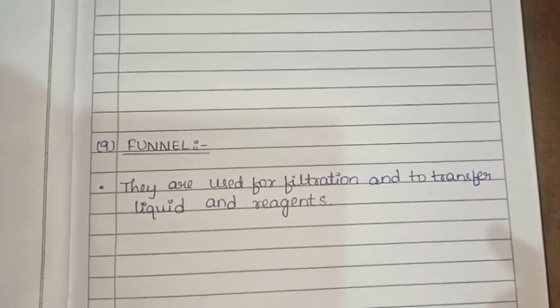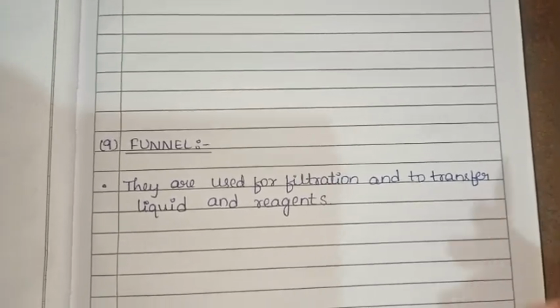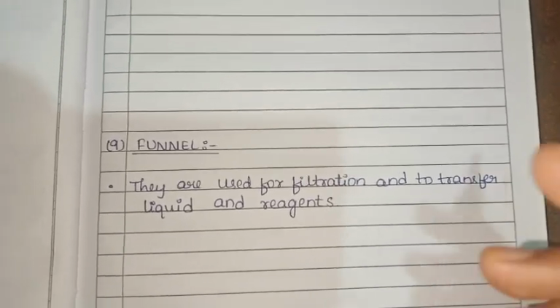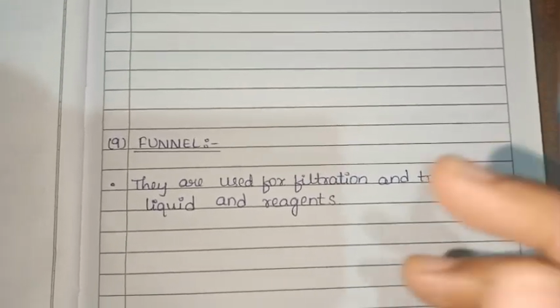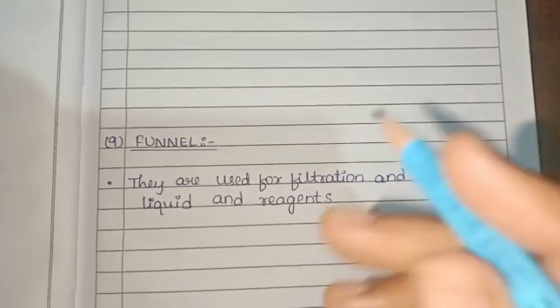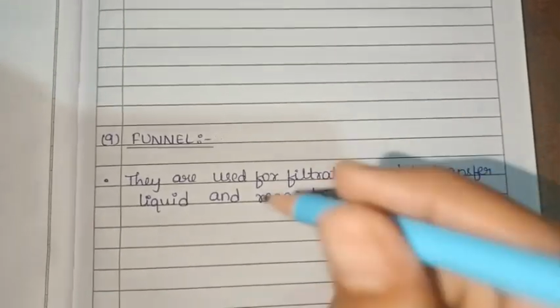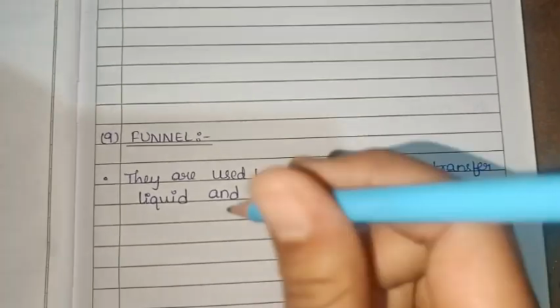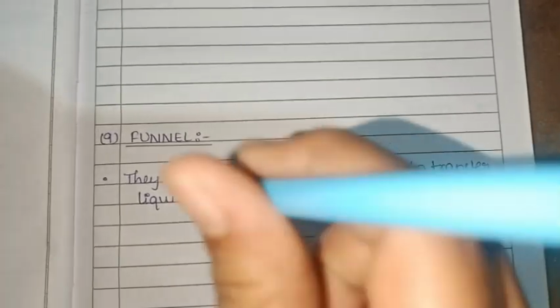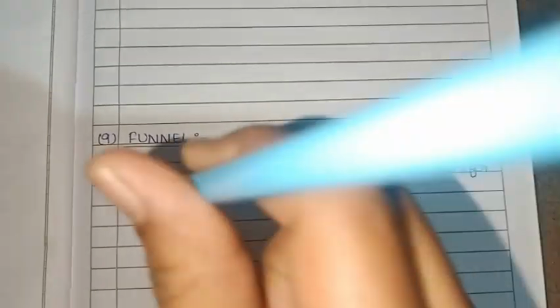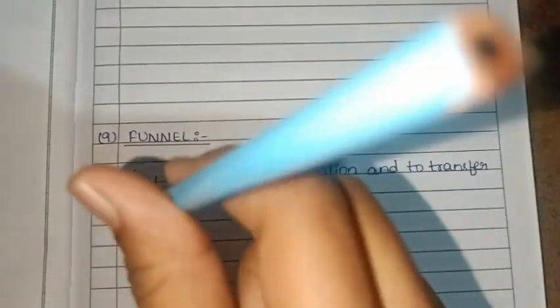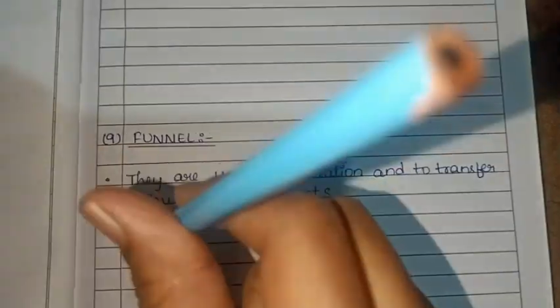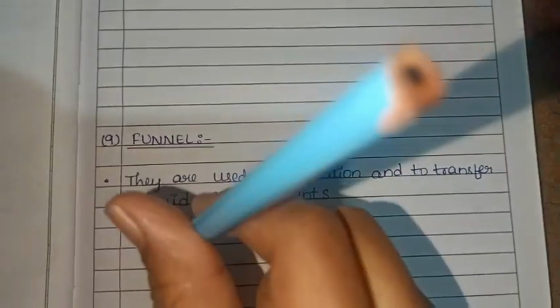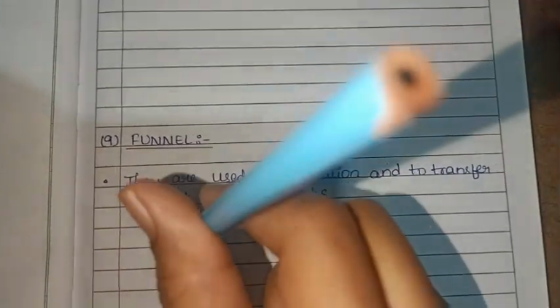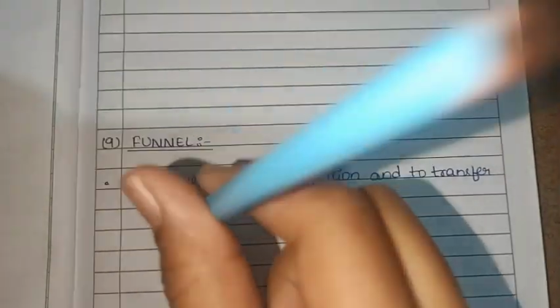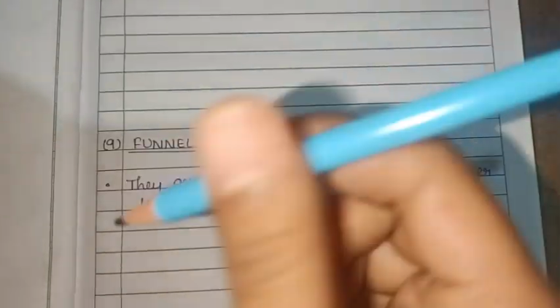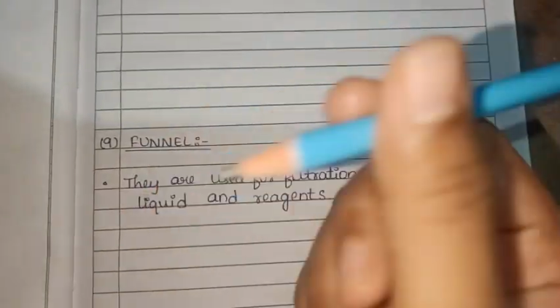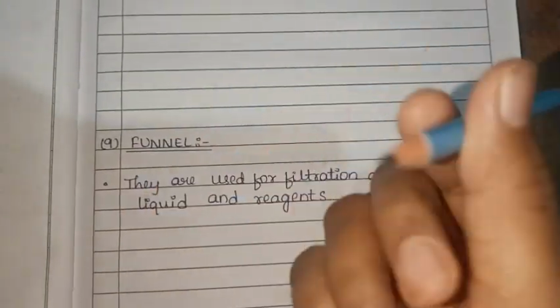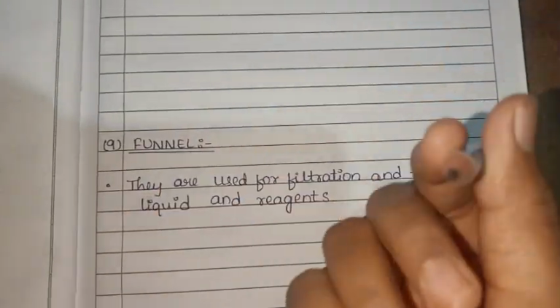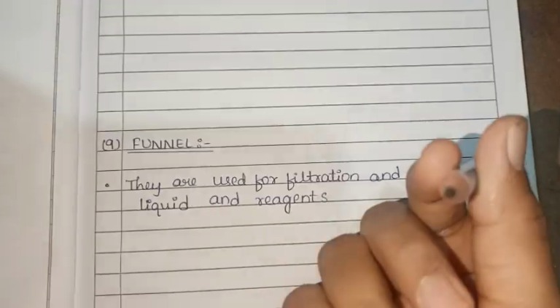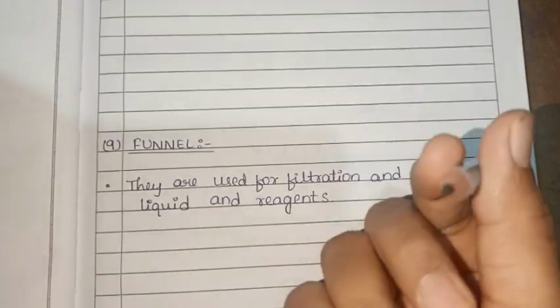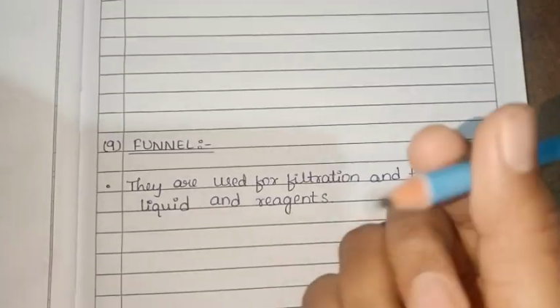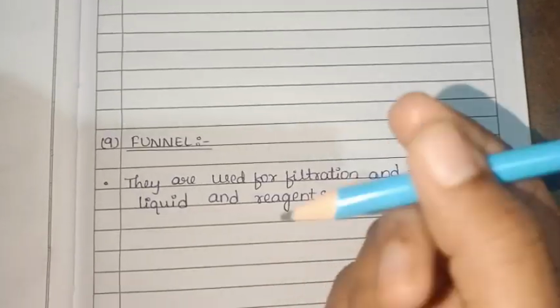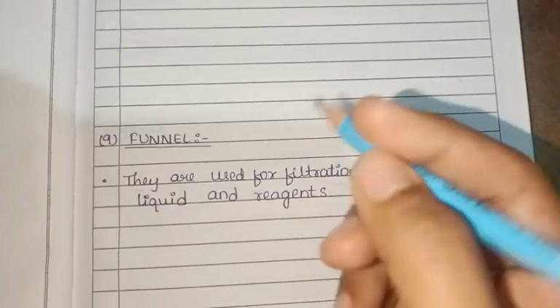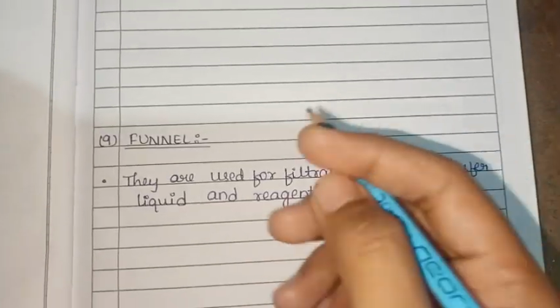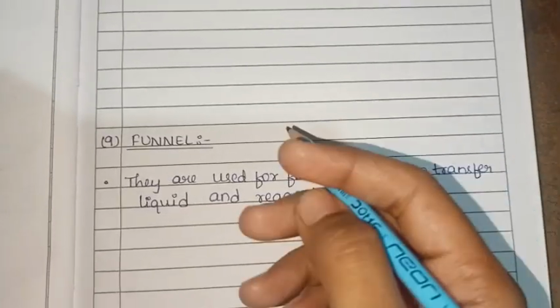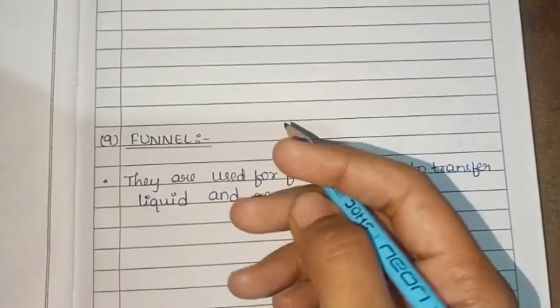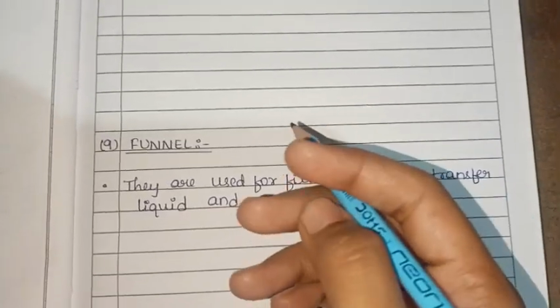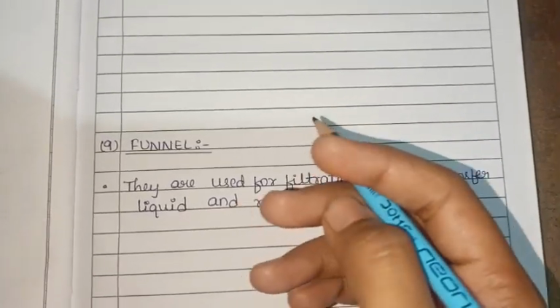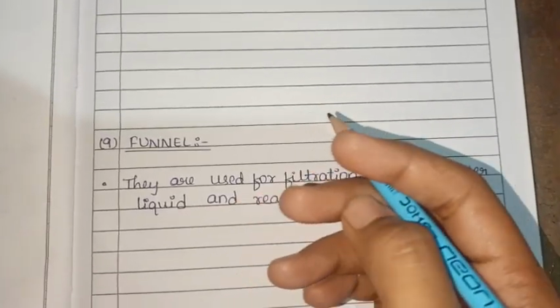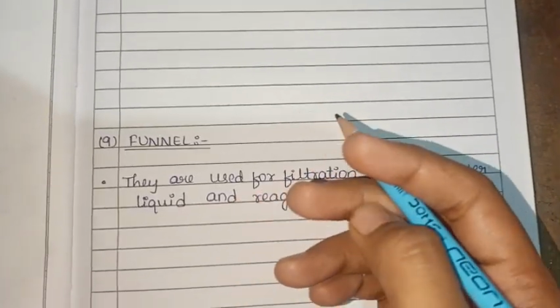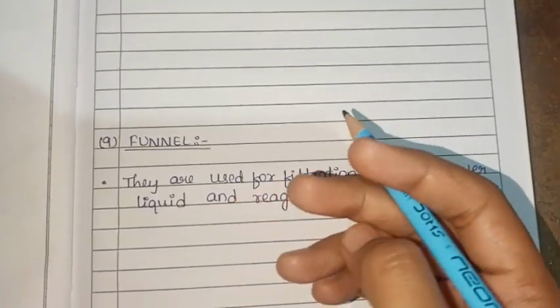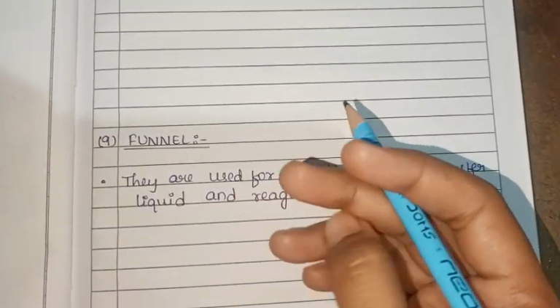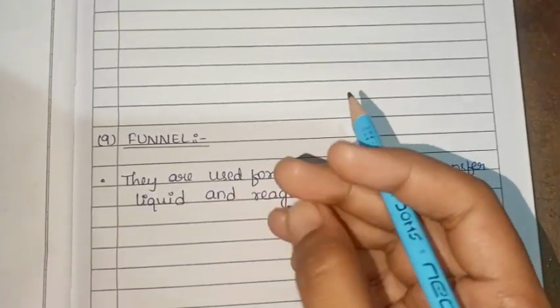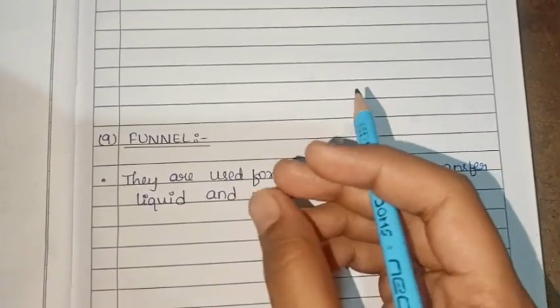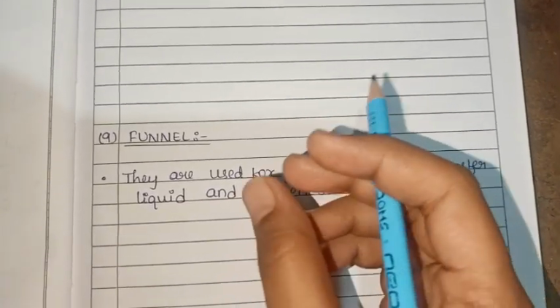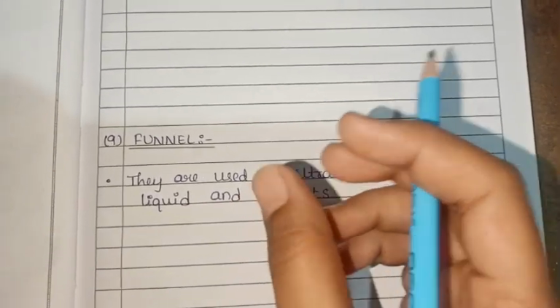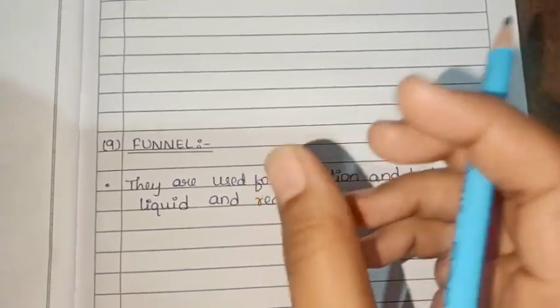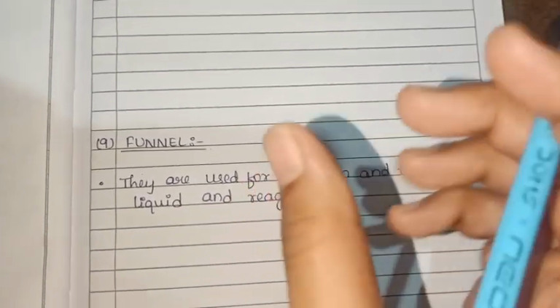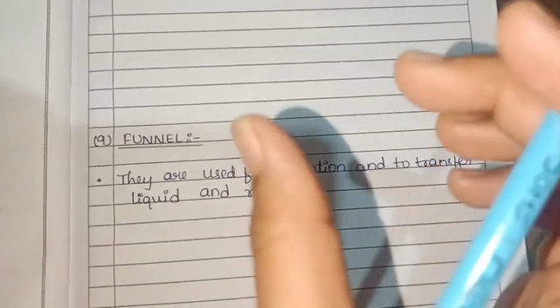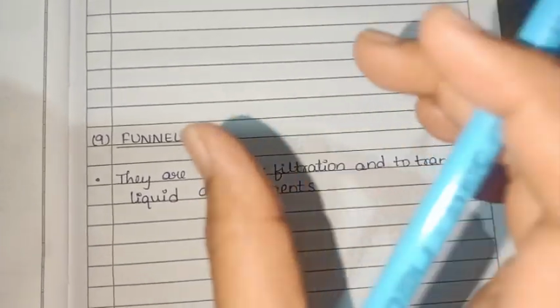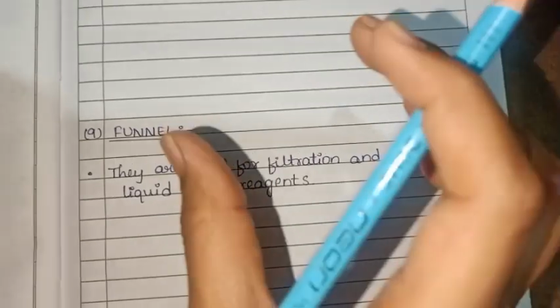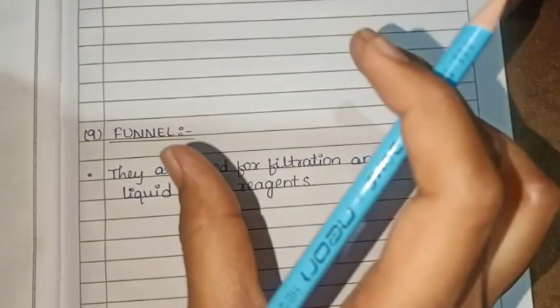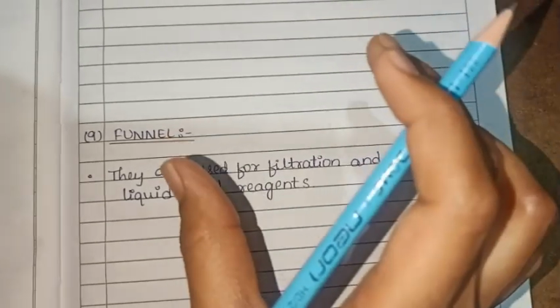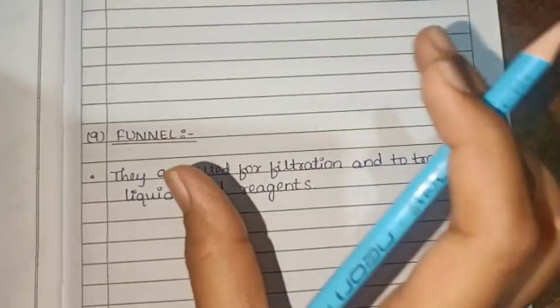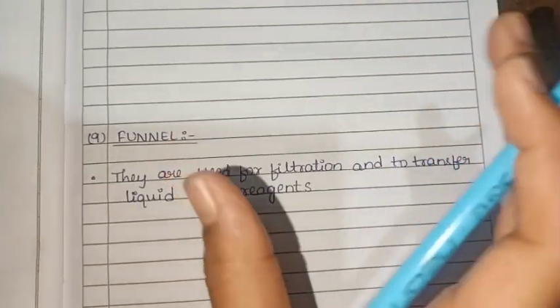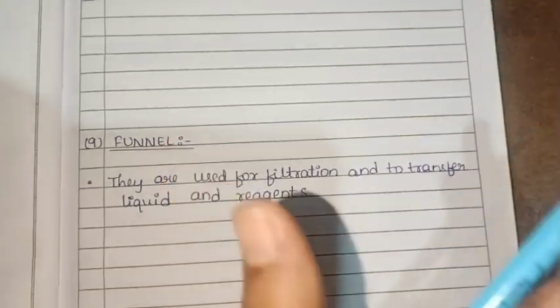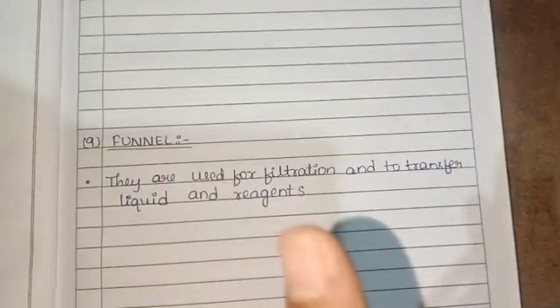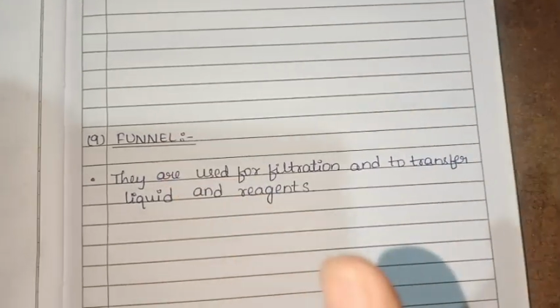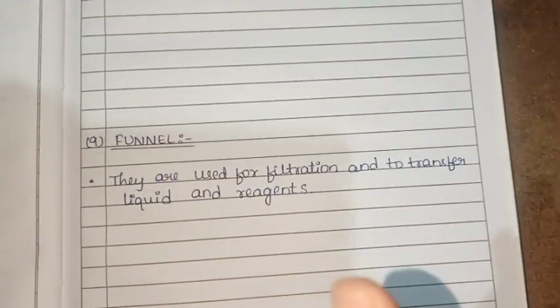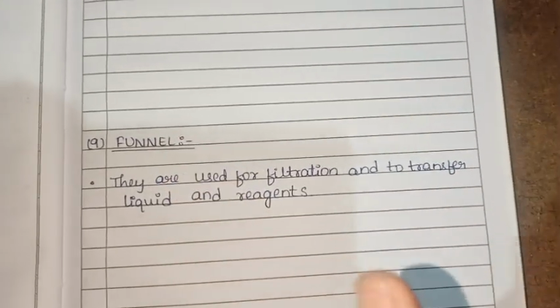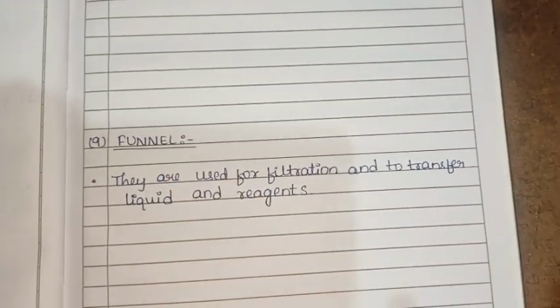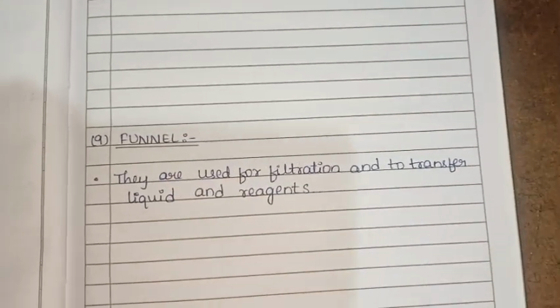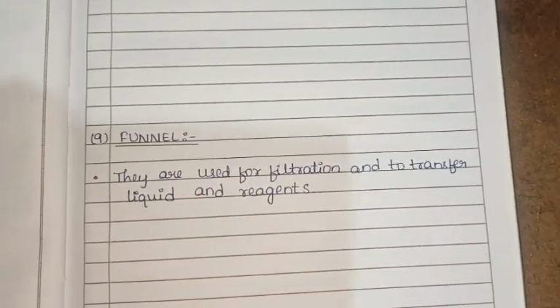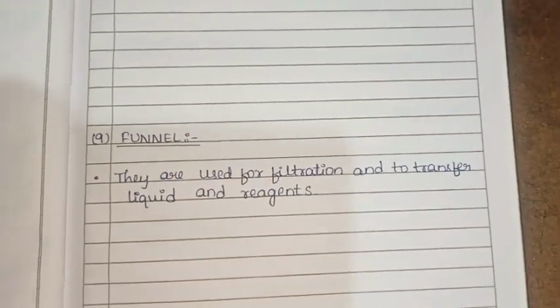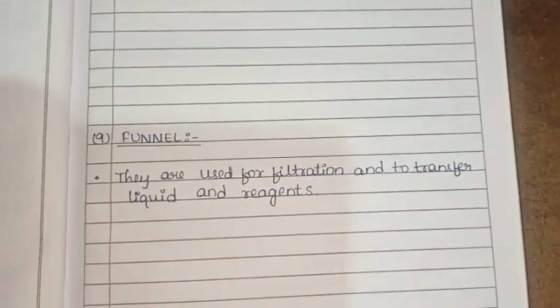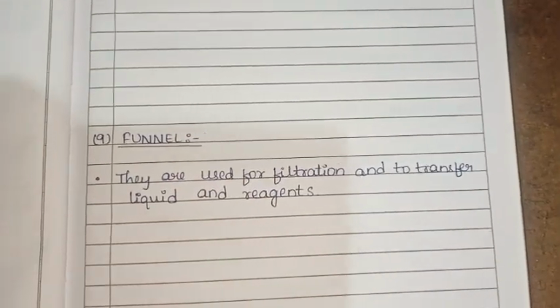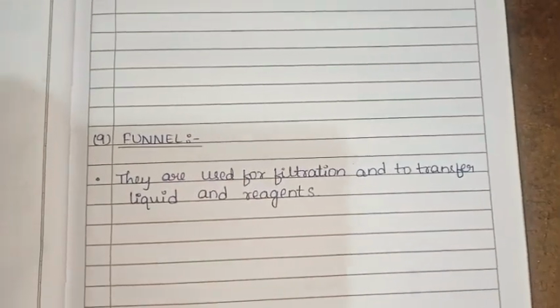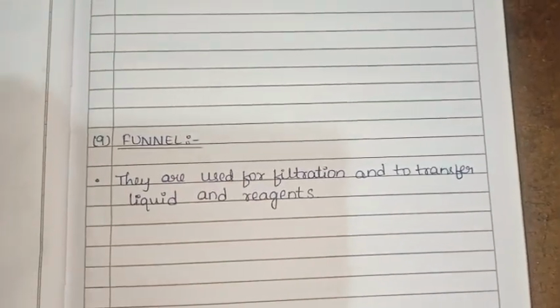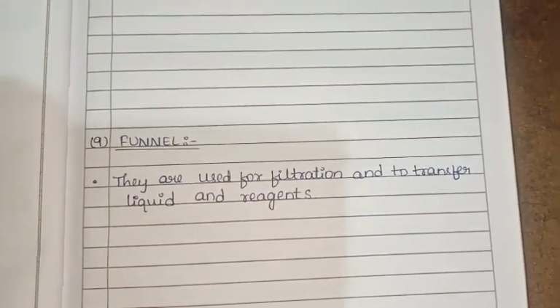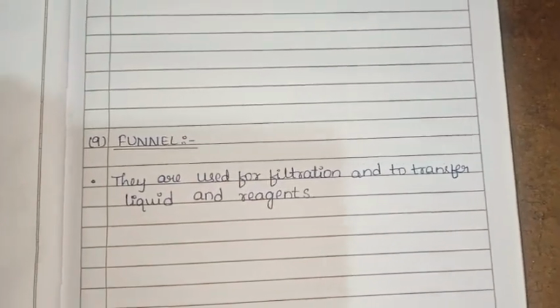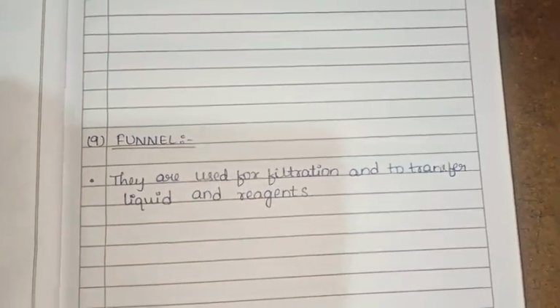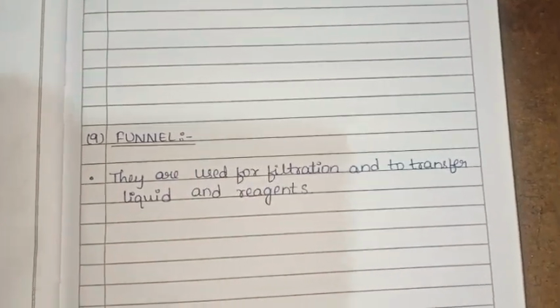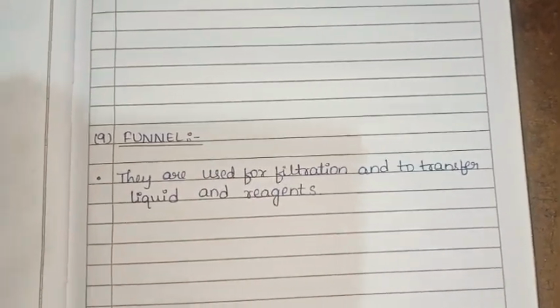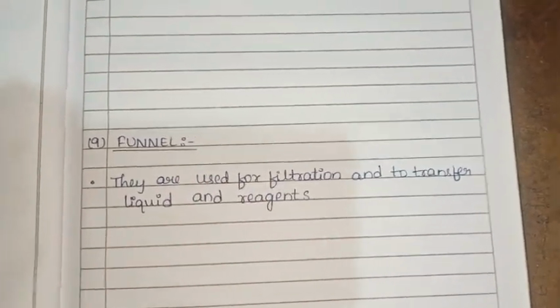You can transfer liquids and reagents using the funnel.